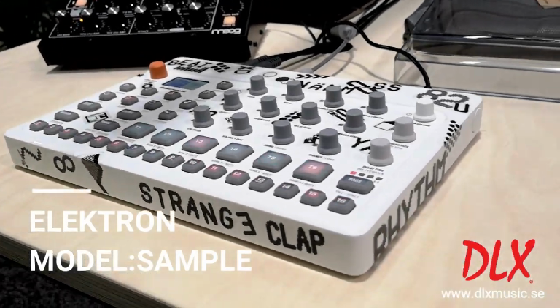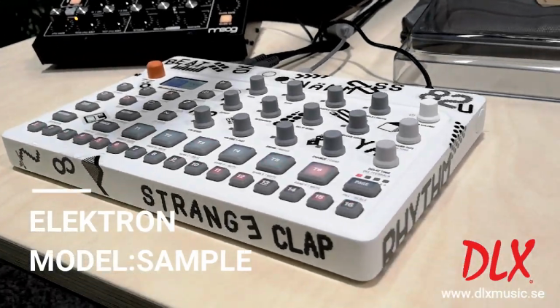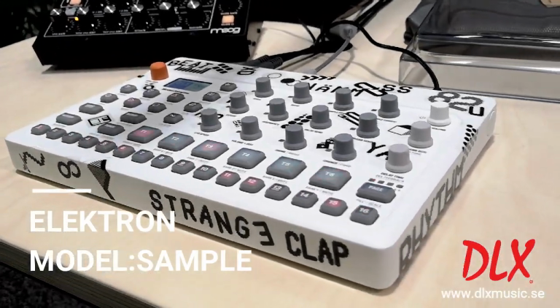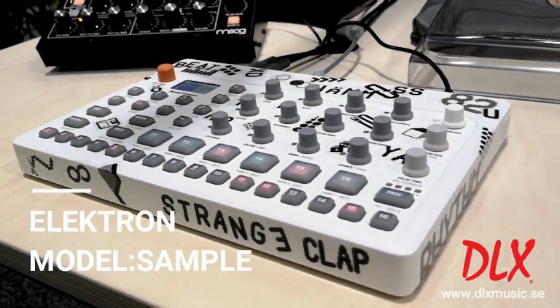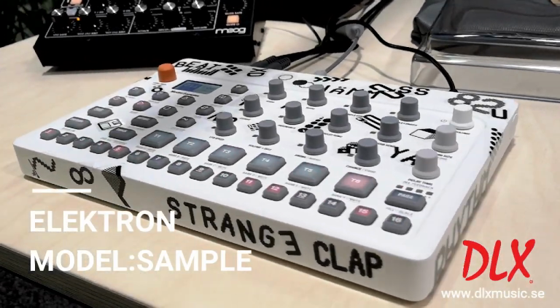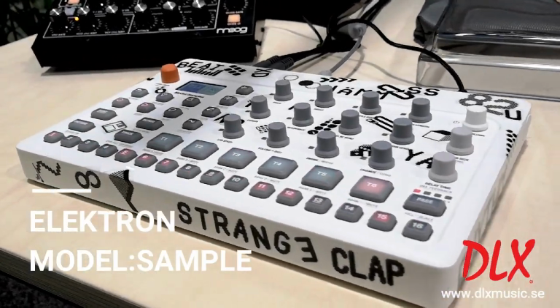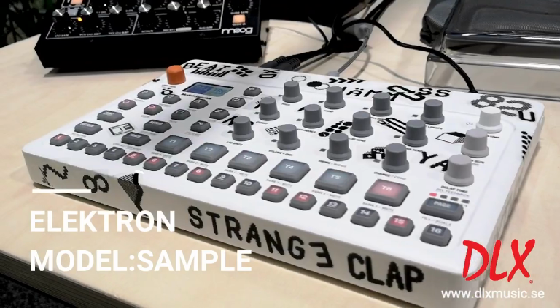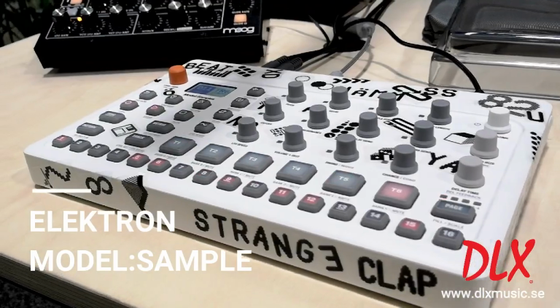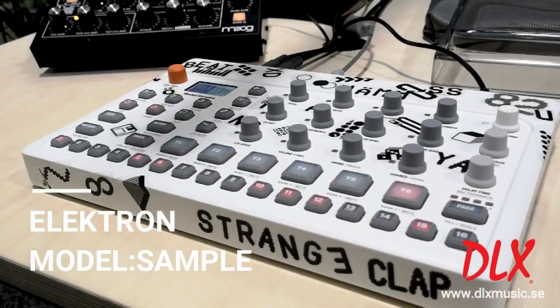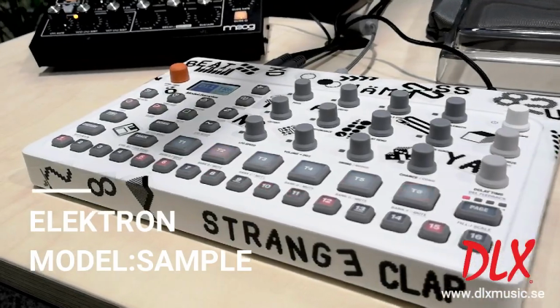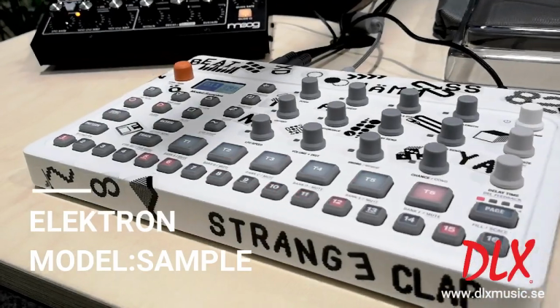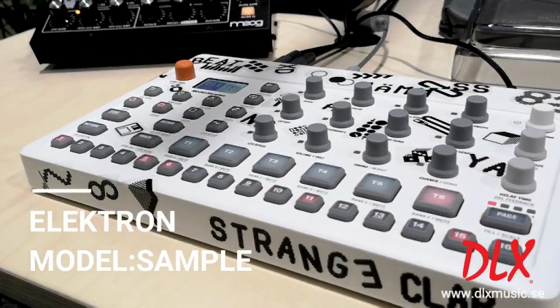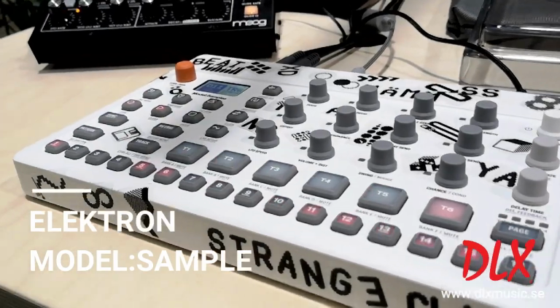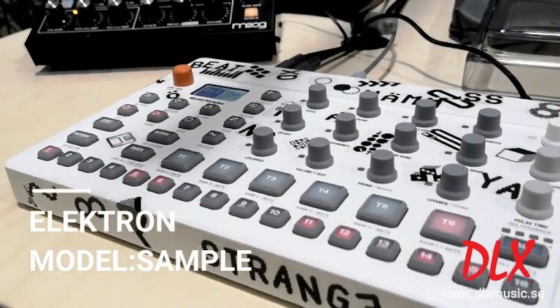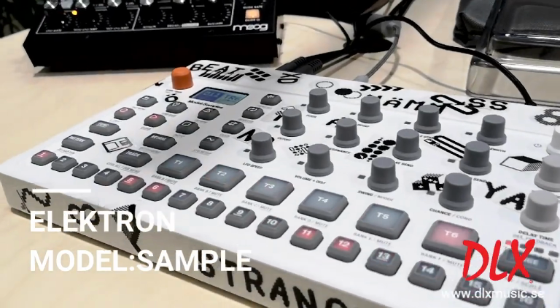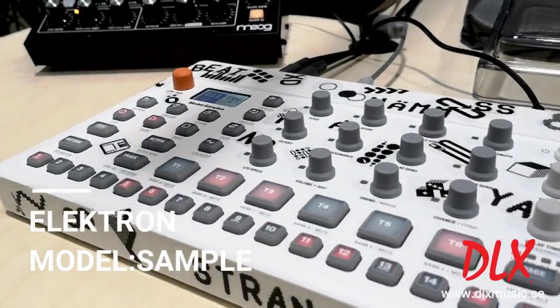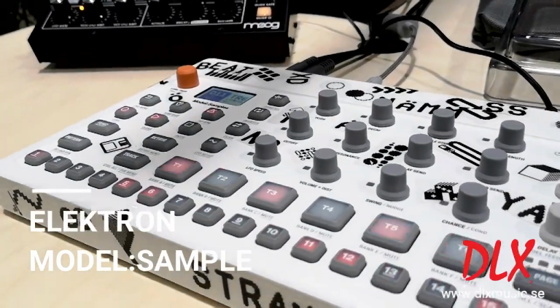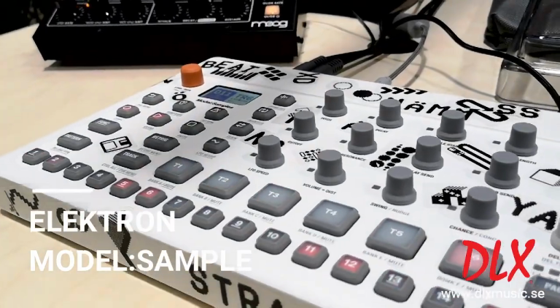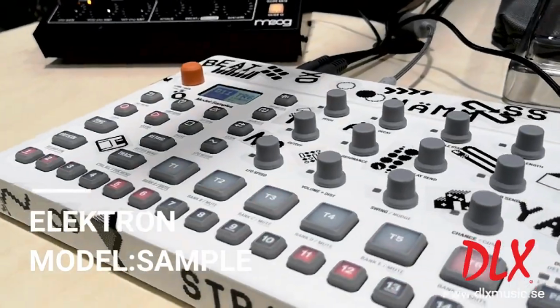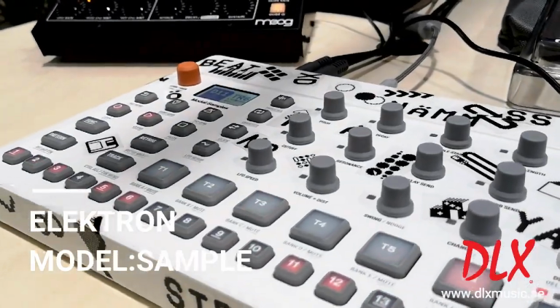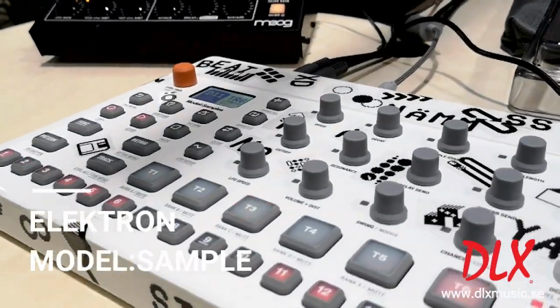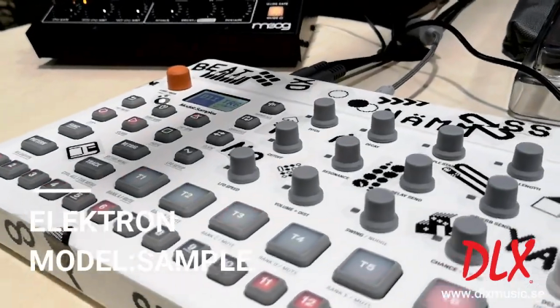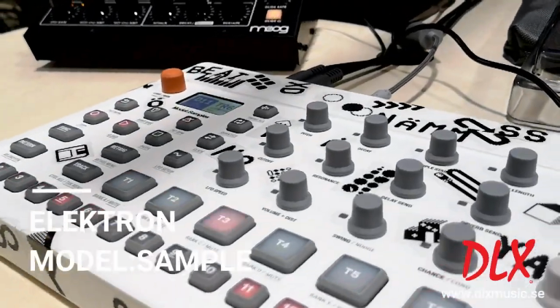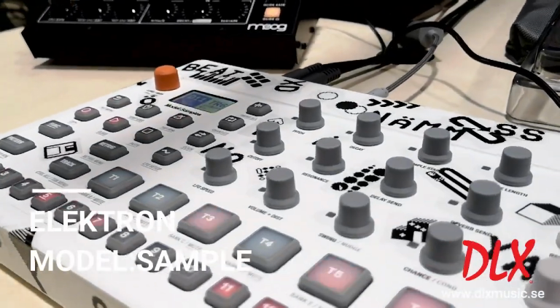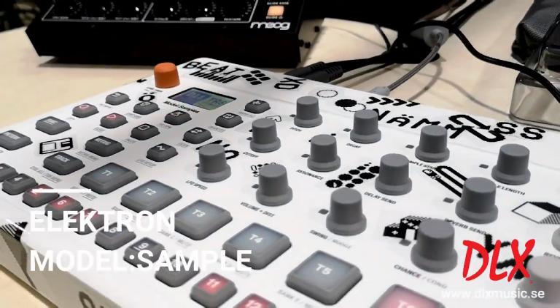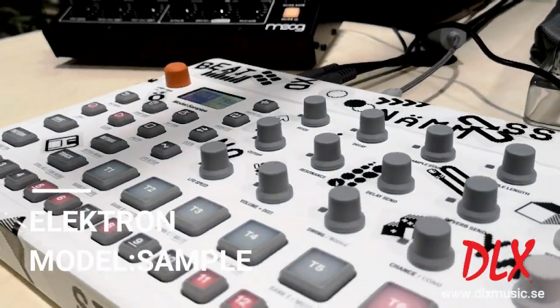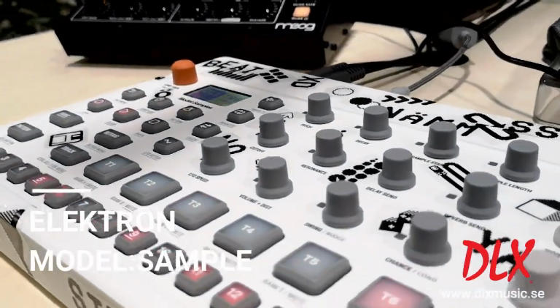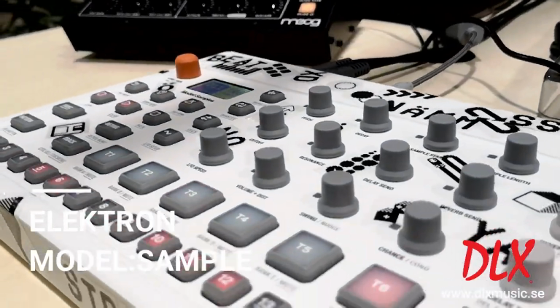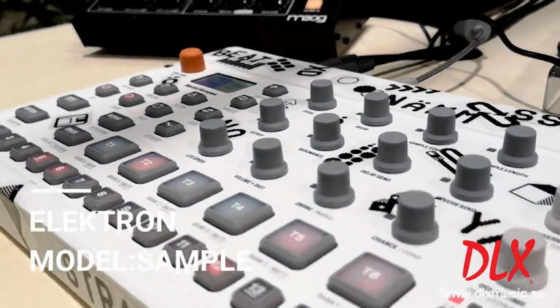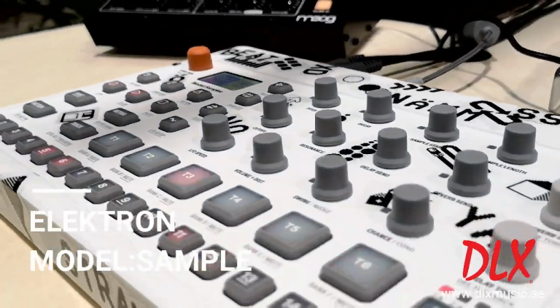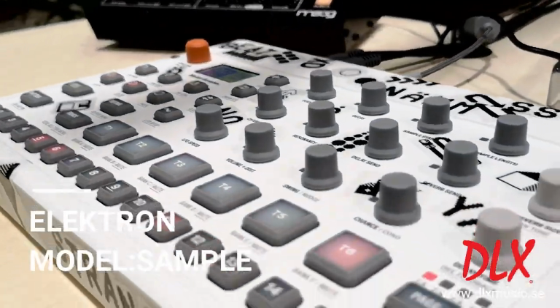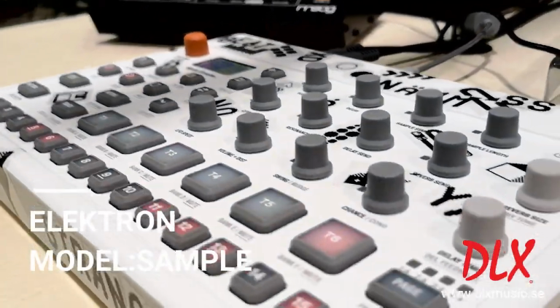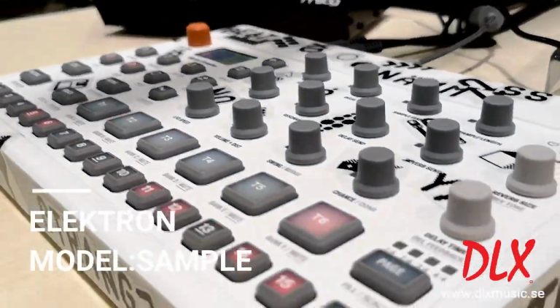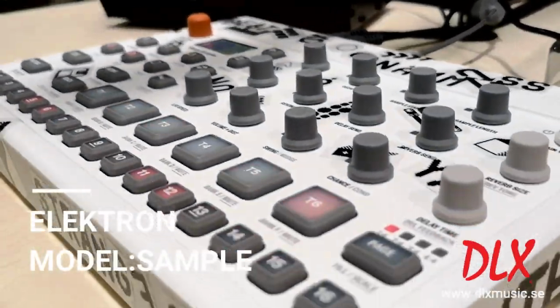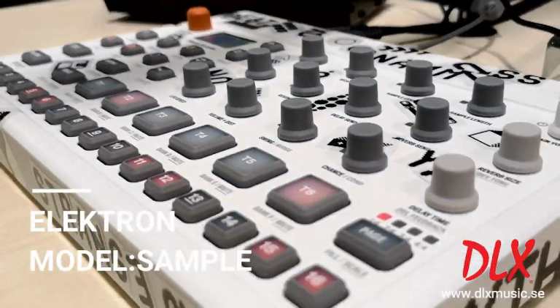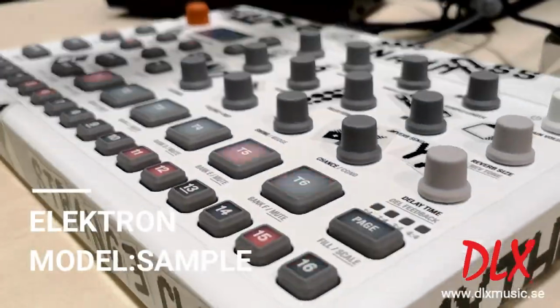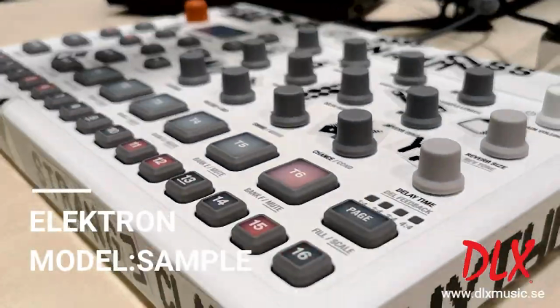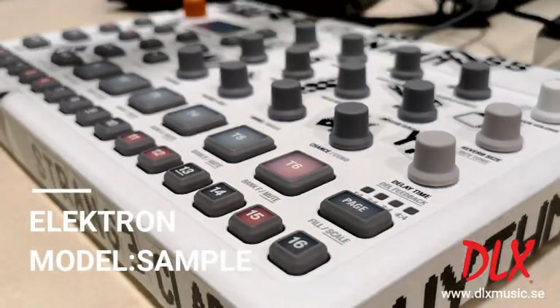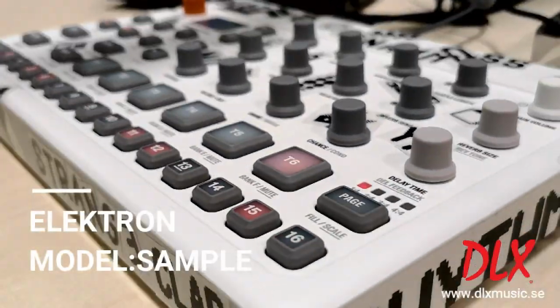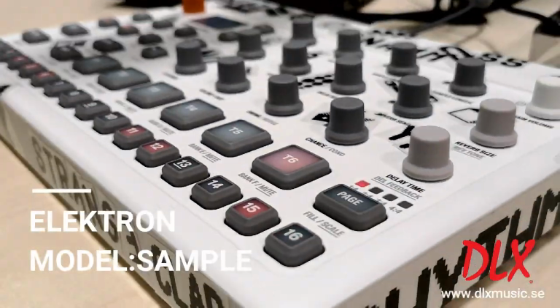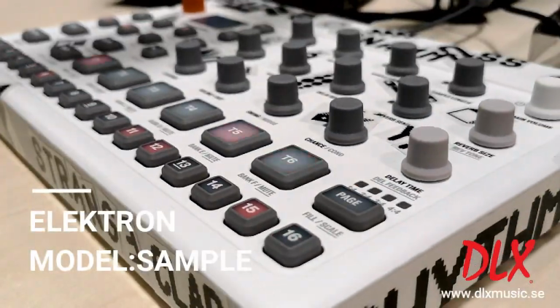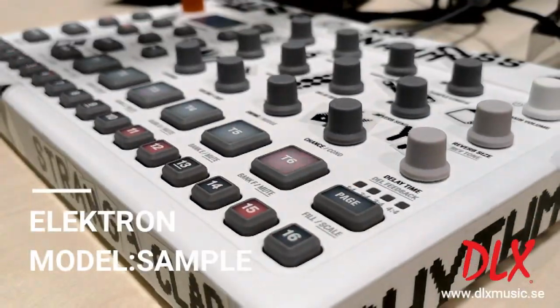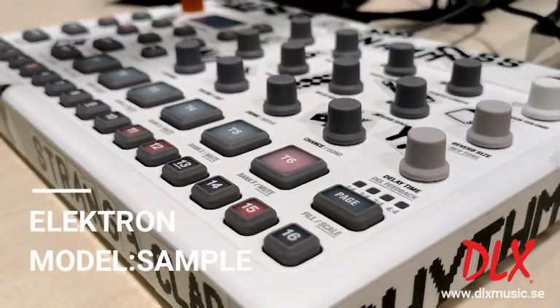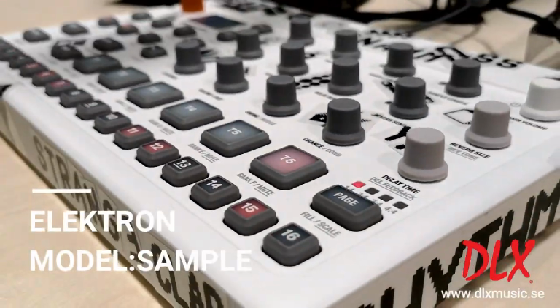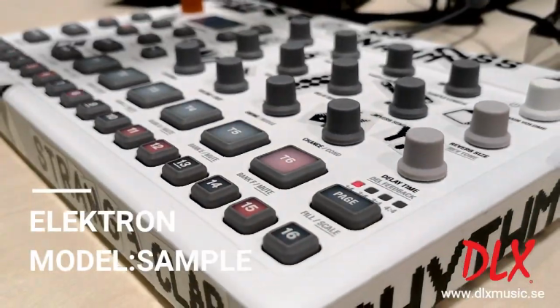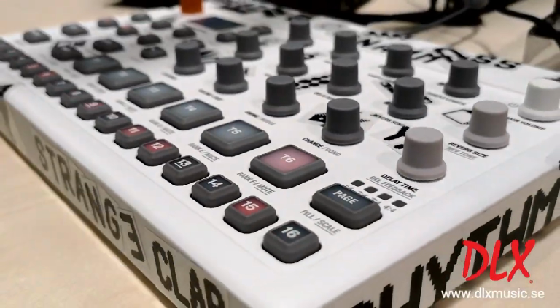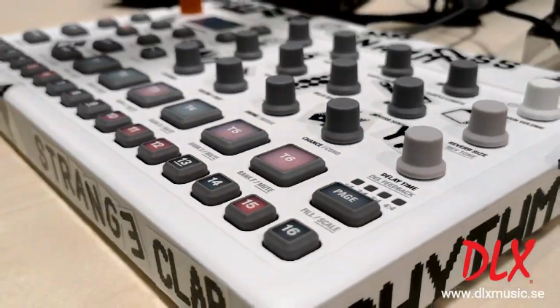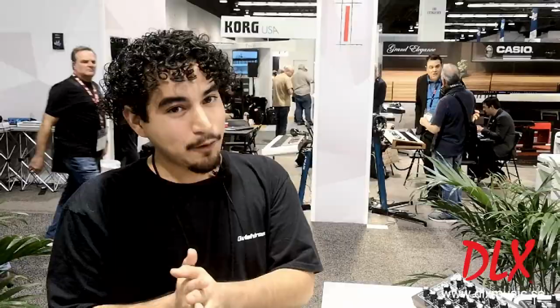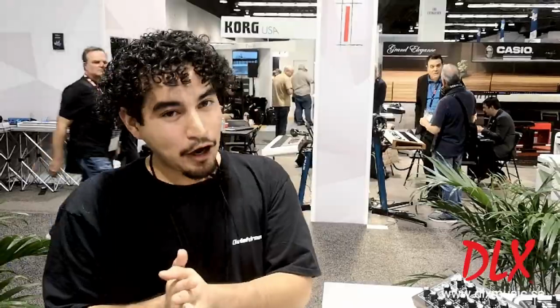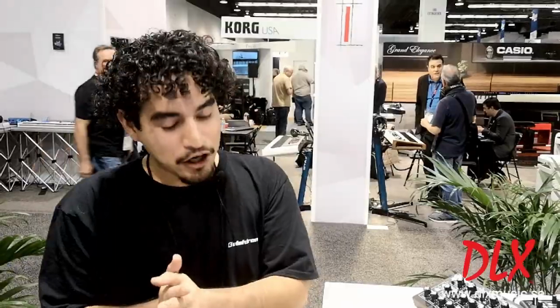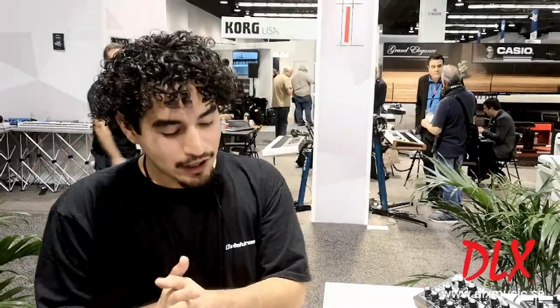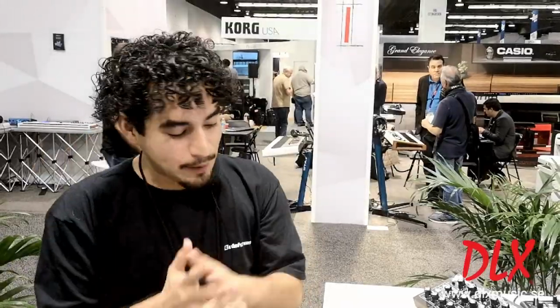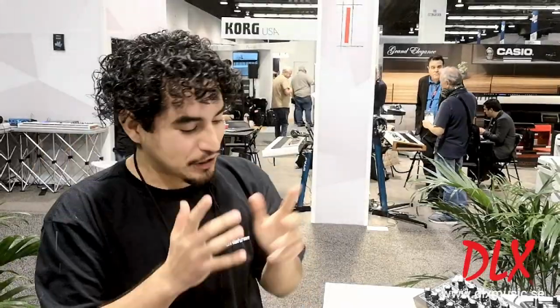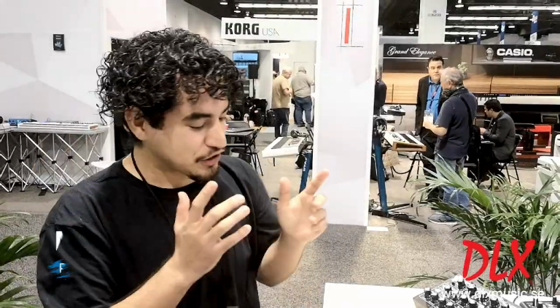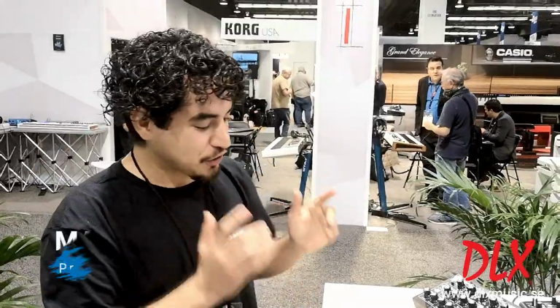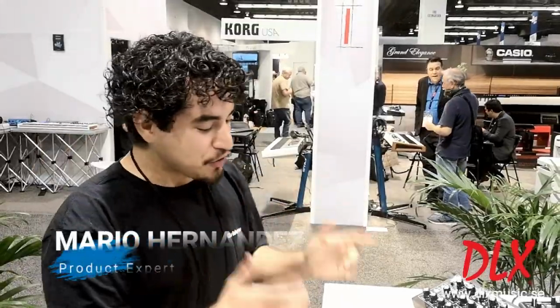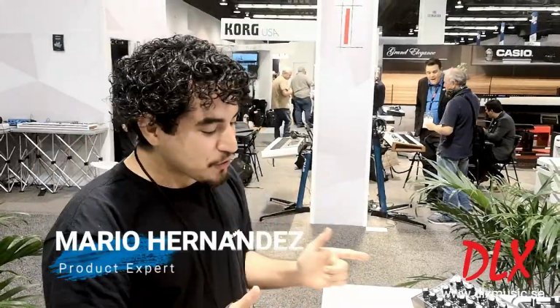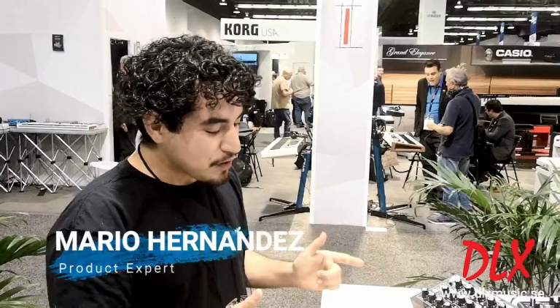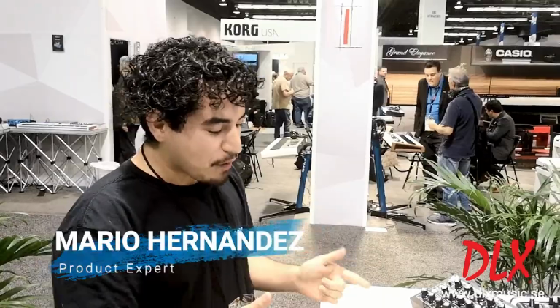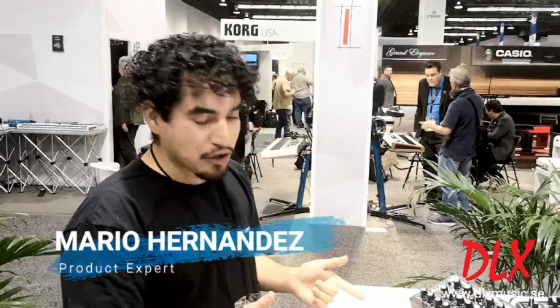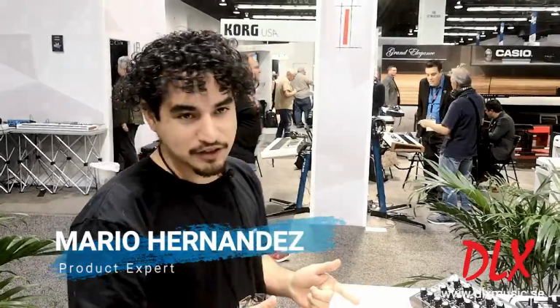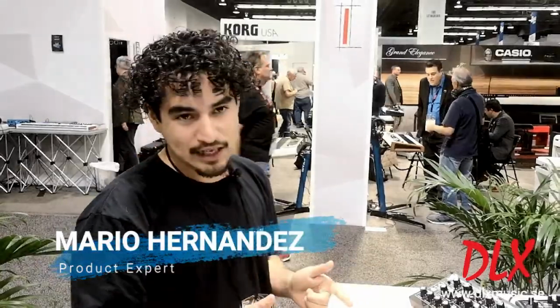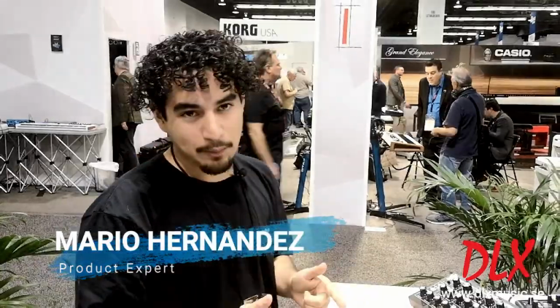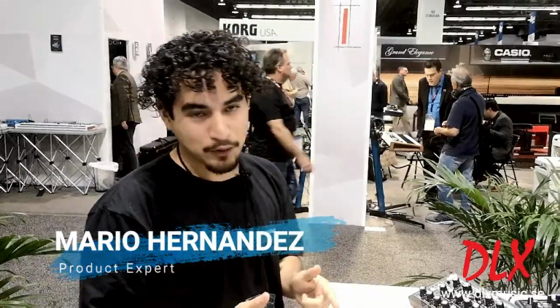Hey, what's up guys? At Deluxe Music, we're here at NAMM 2019 at the Elektron booth. My name is Mario and I'm going to show you the Model:Samples.